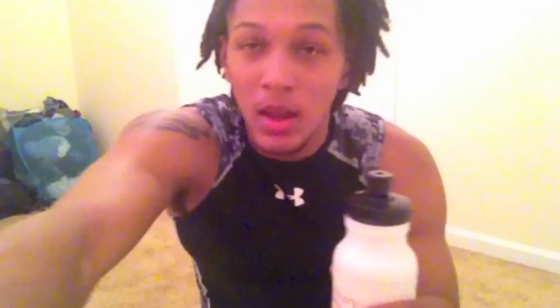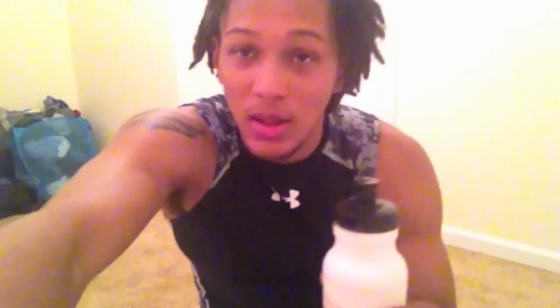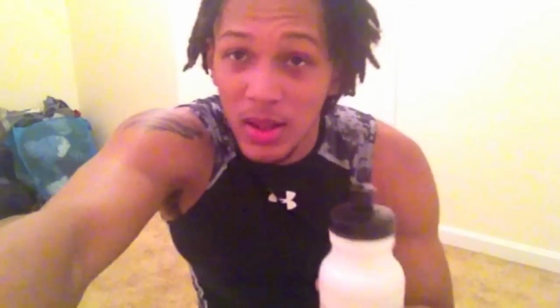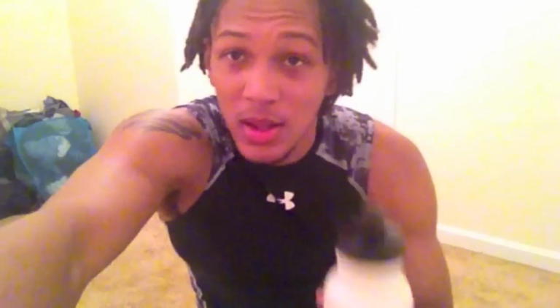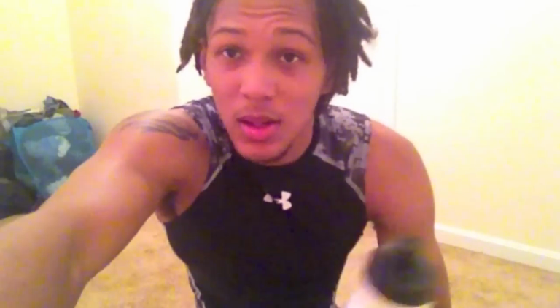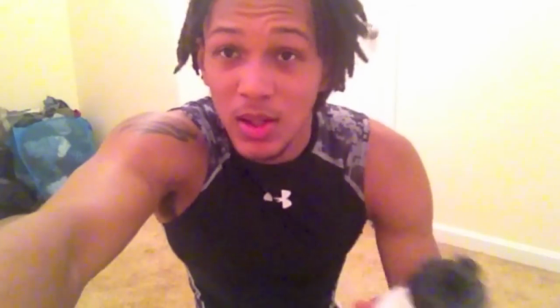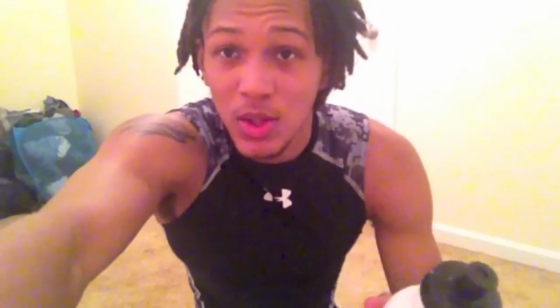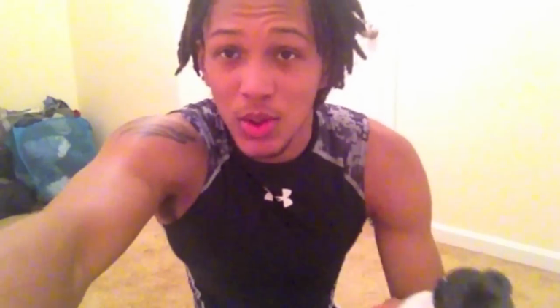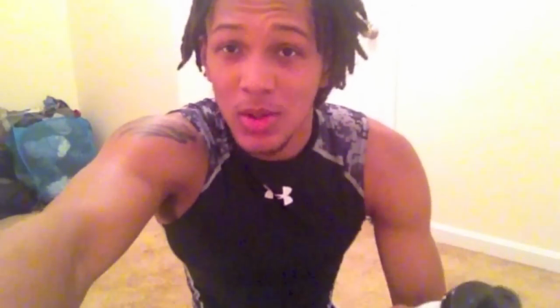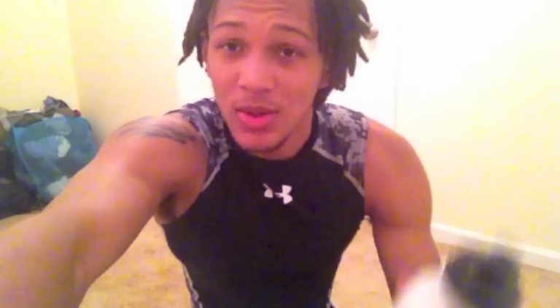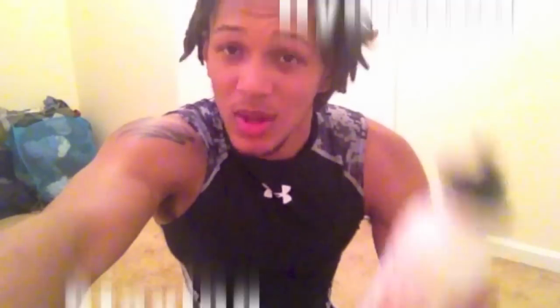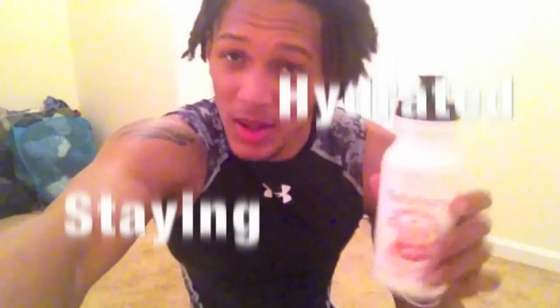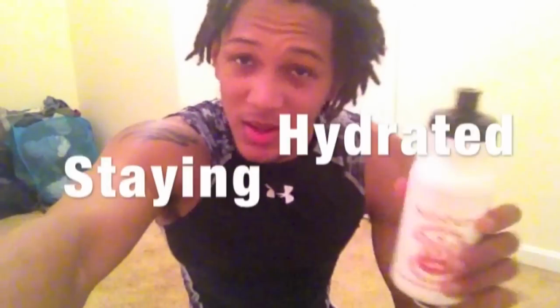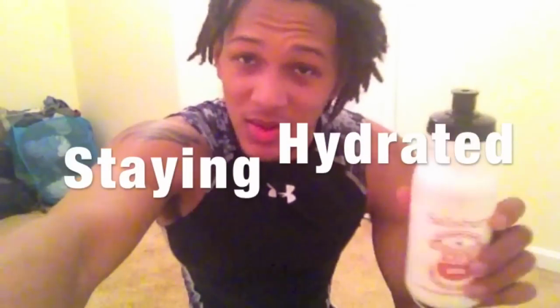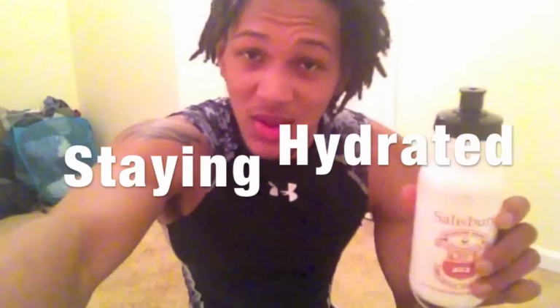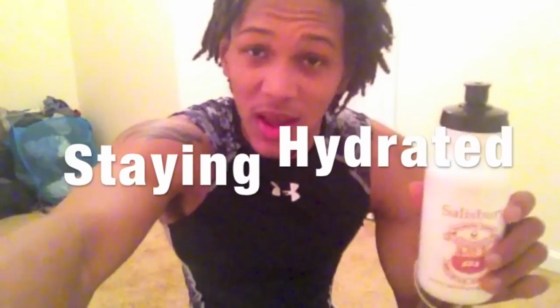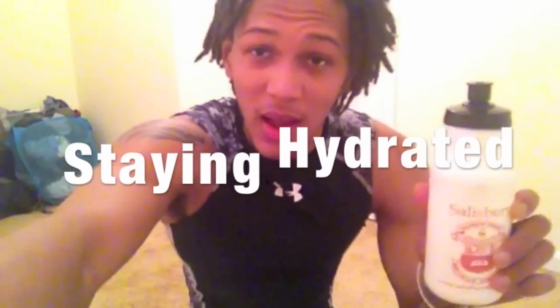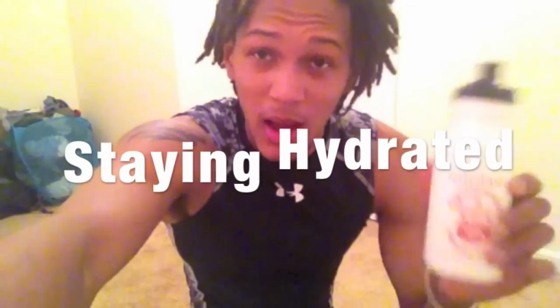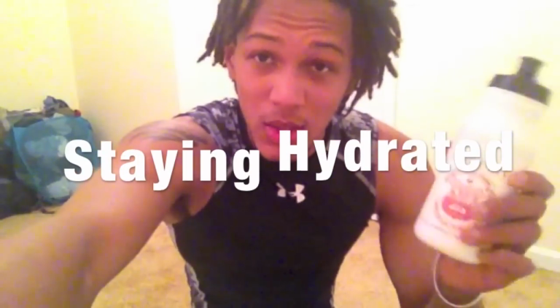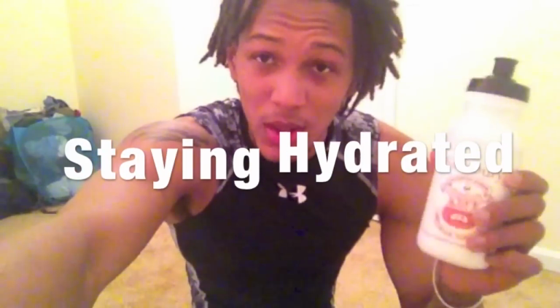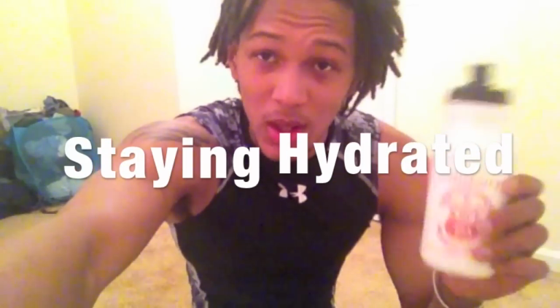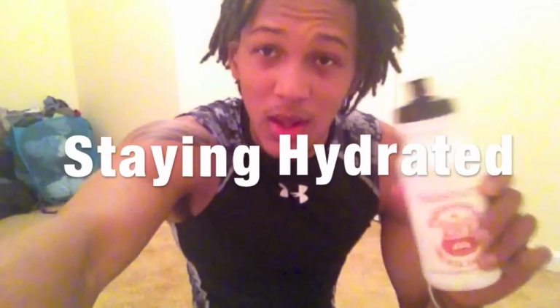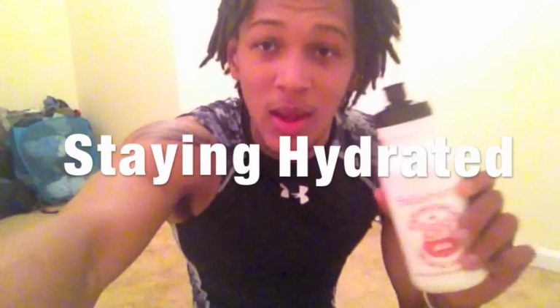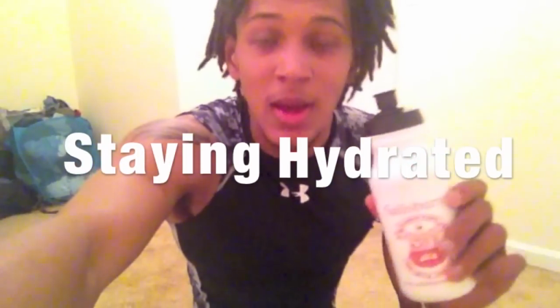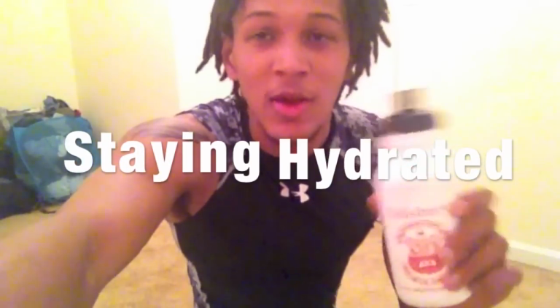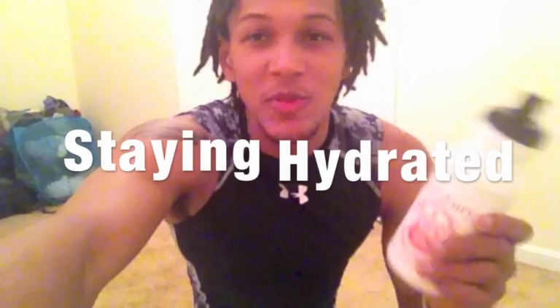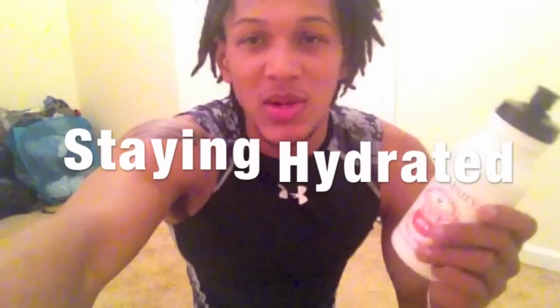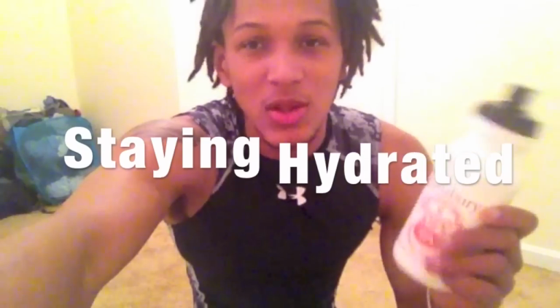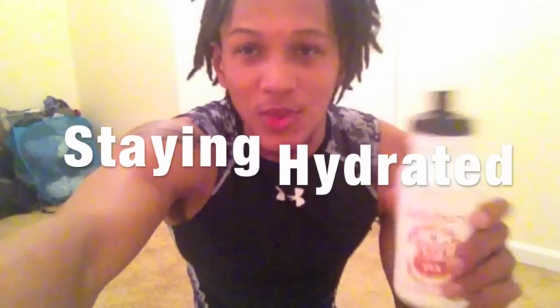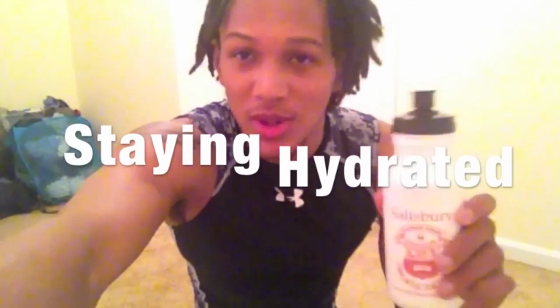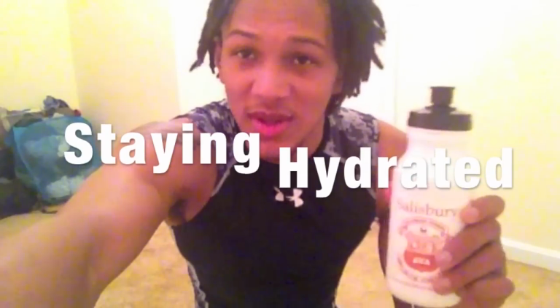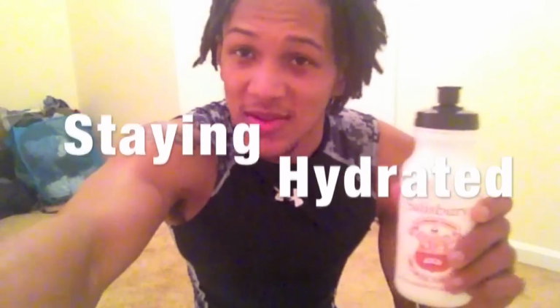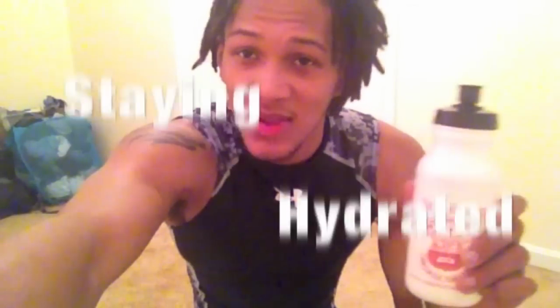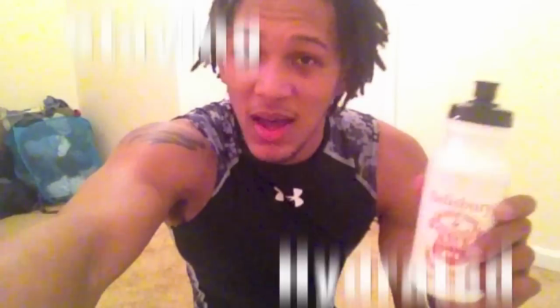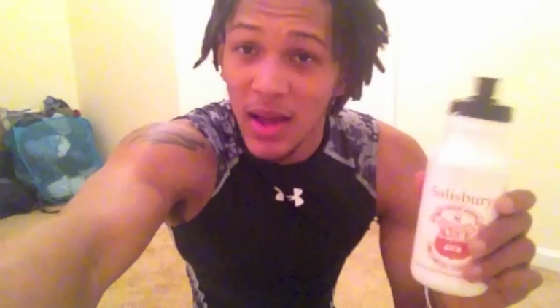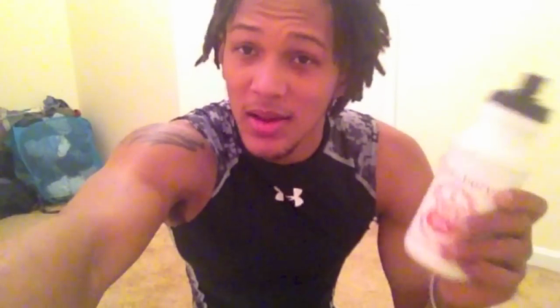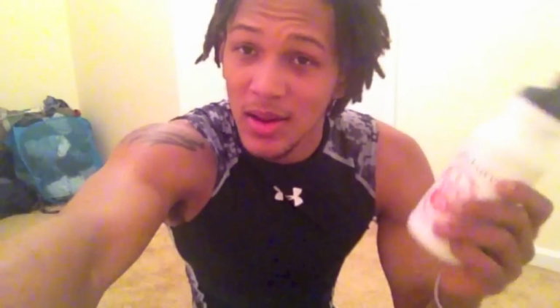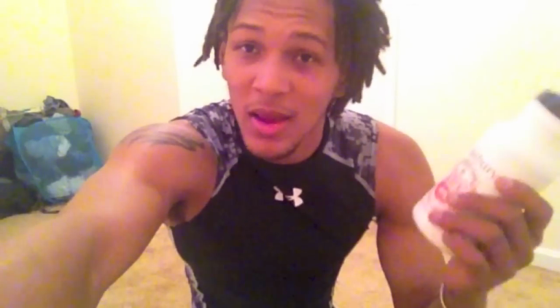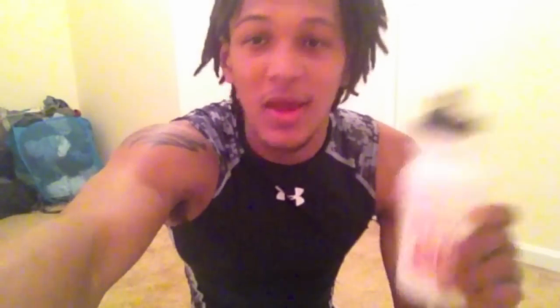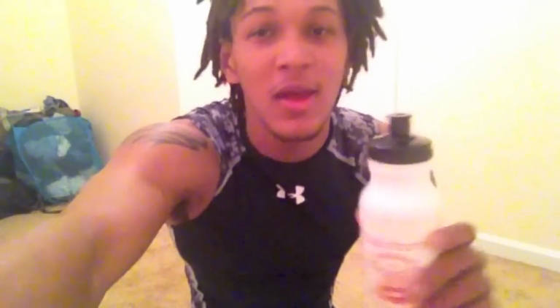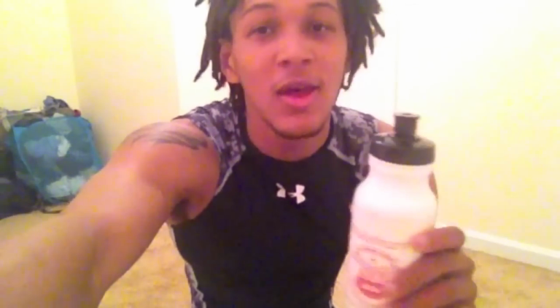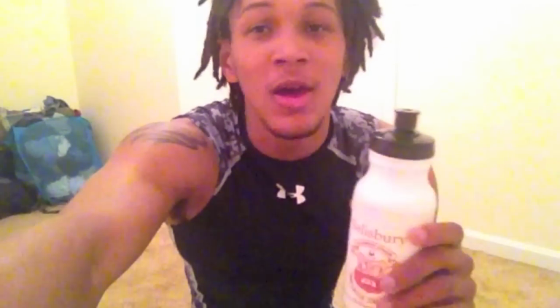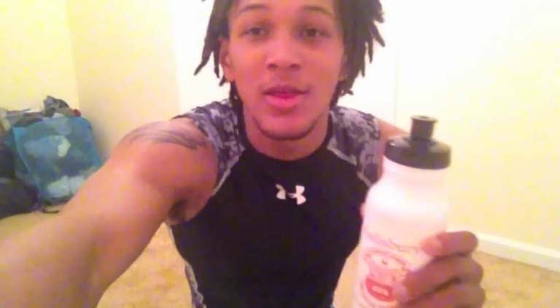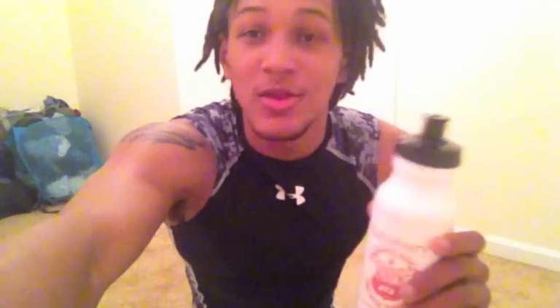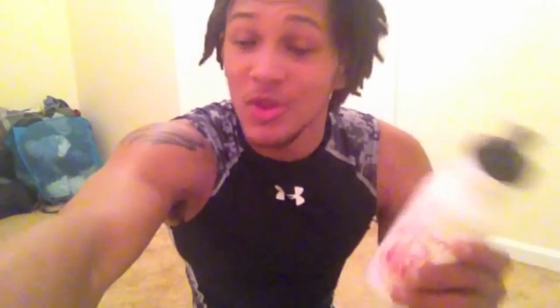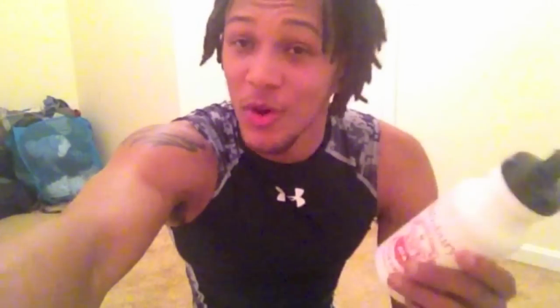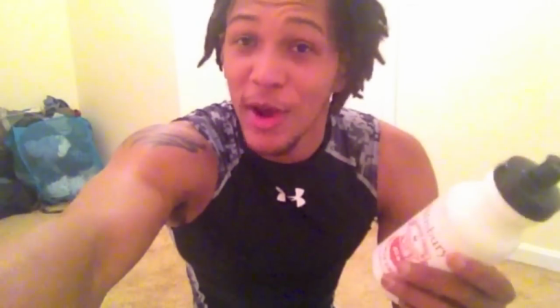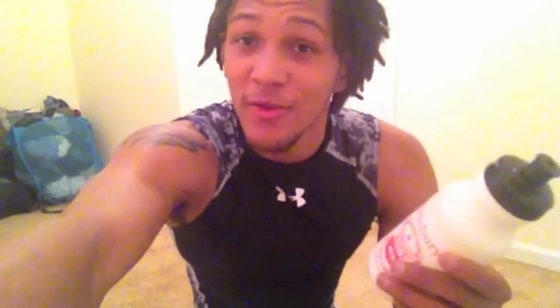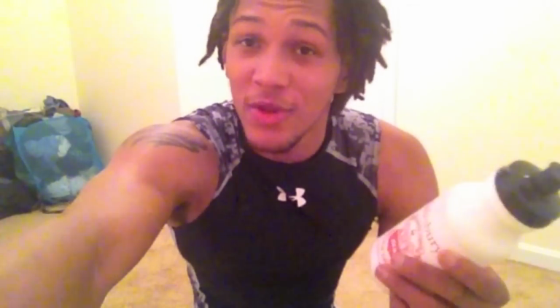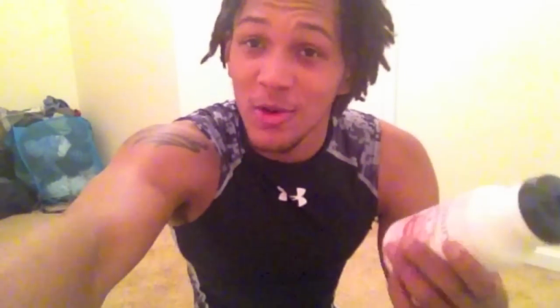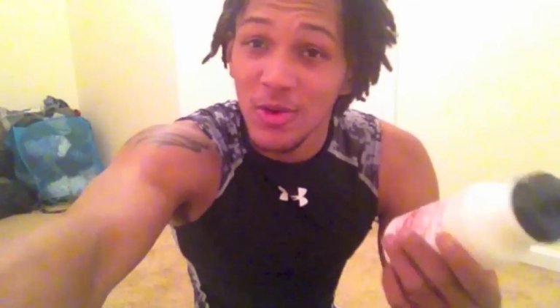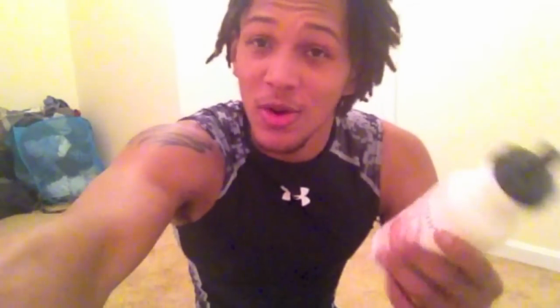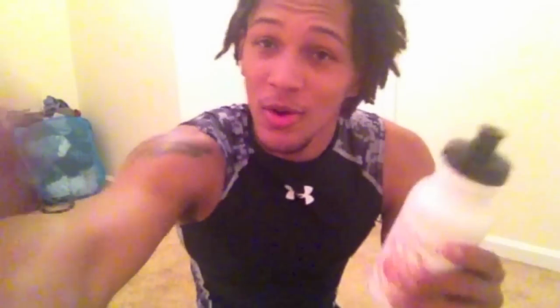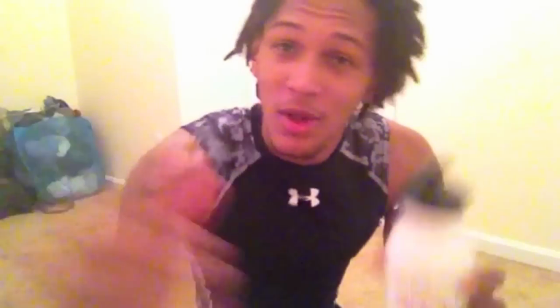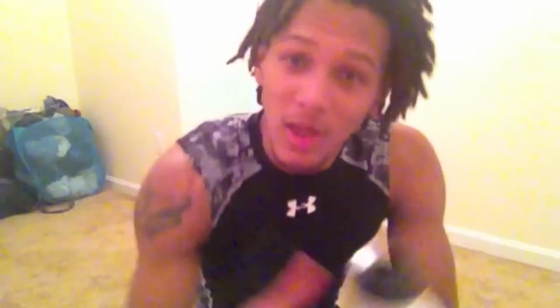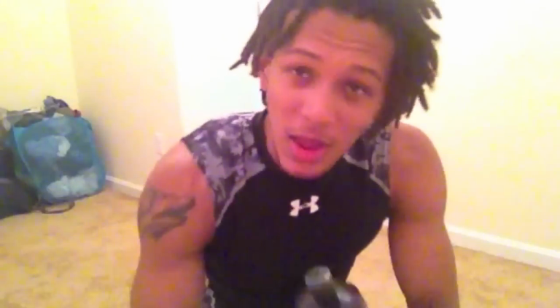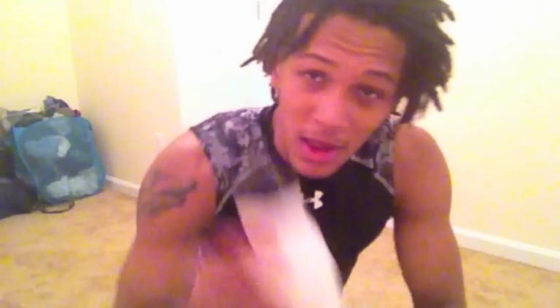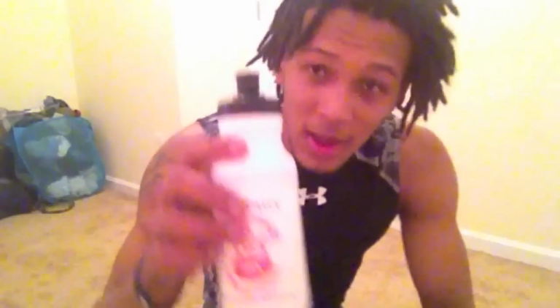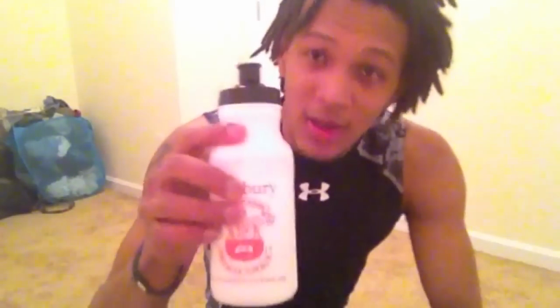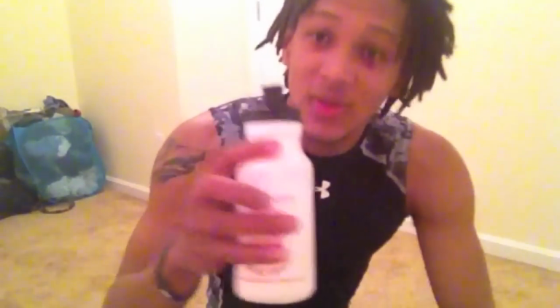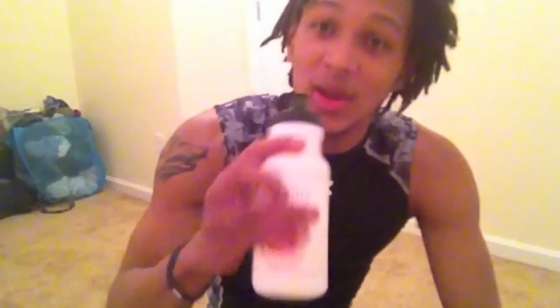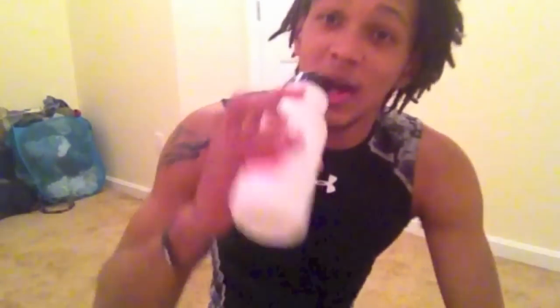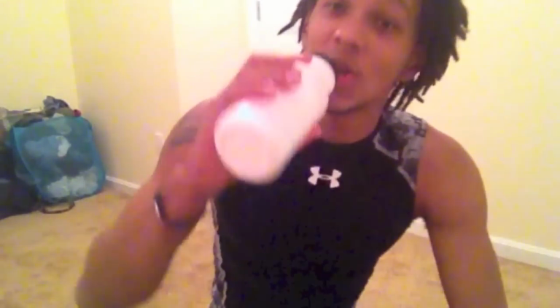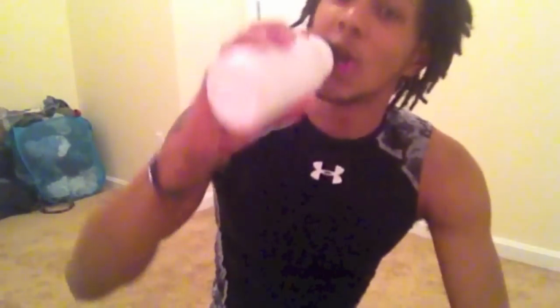The key to these drills is staying hydrated, especially when you're inside and there's no airflow. Stay hydrated.